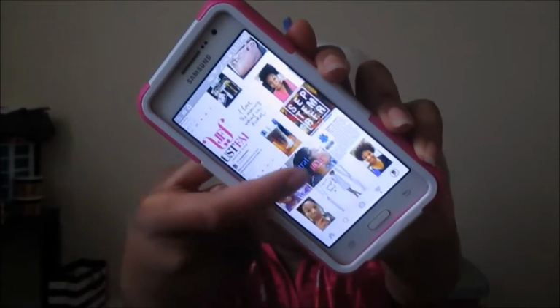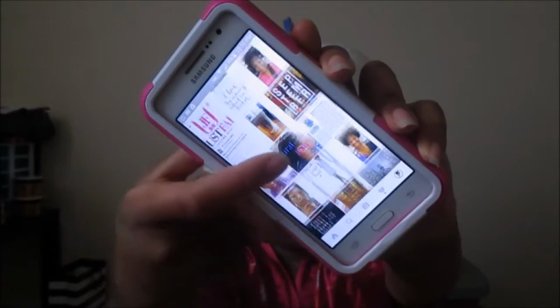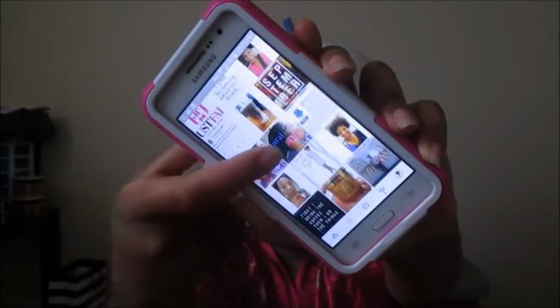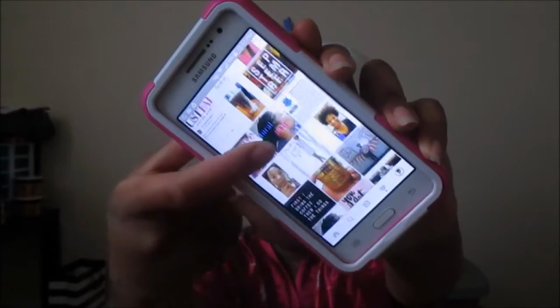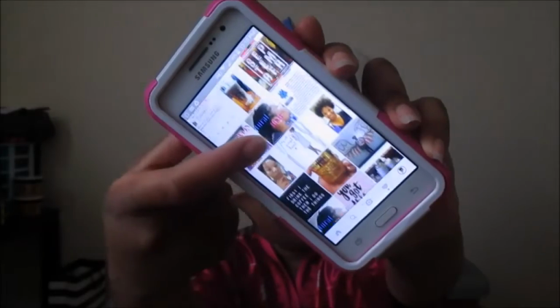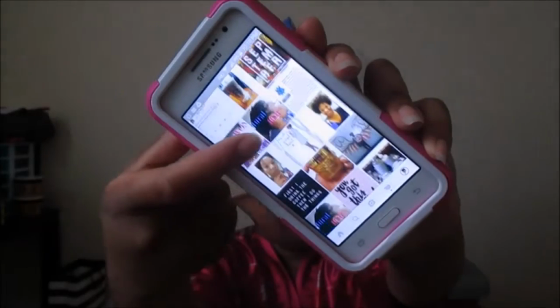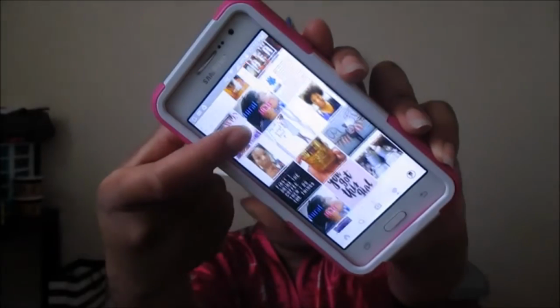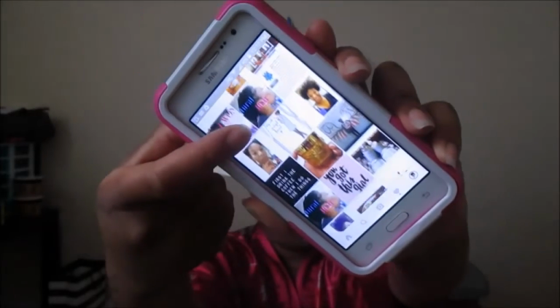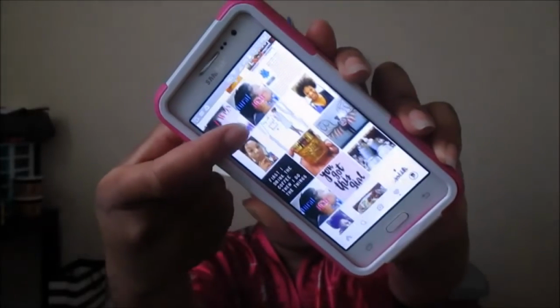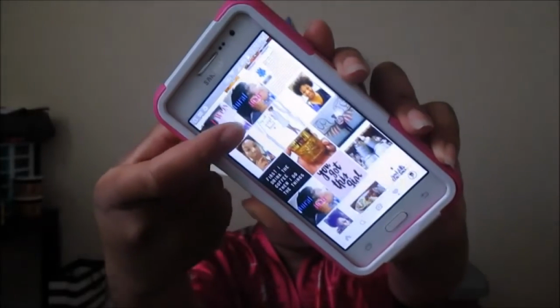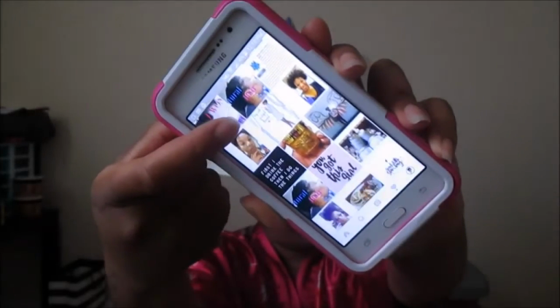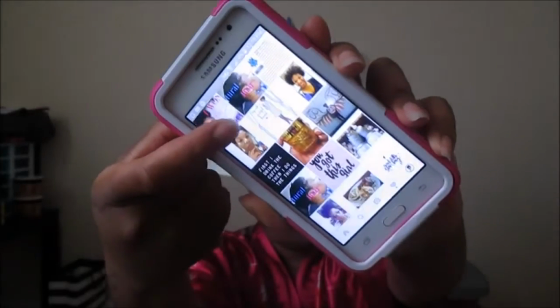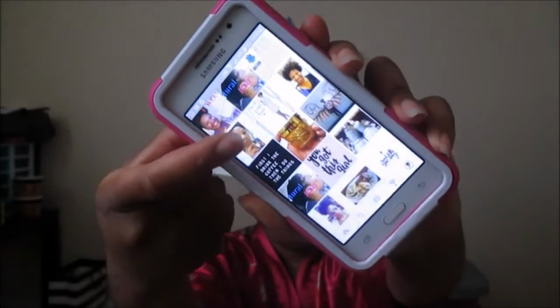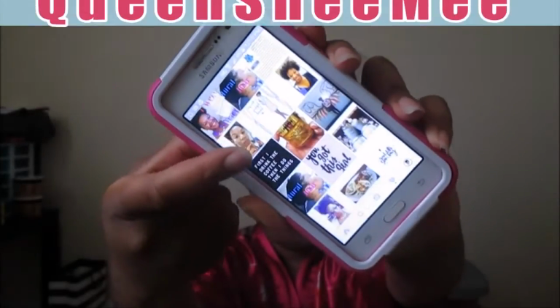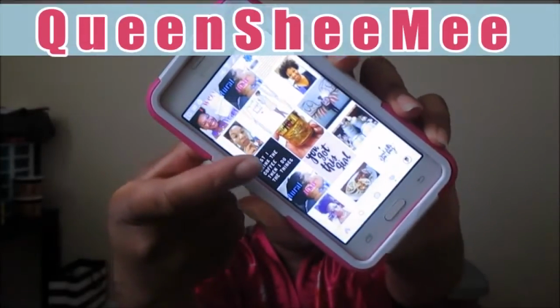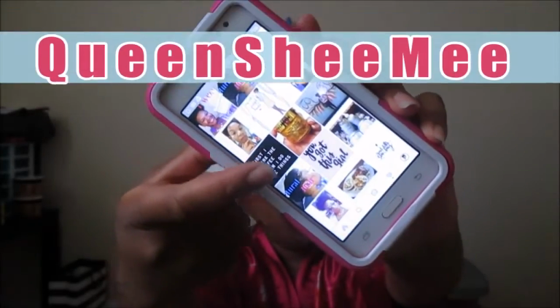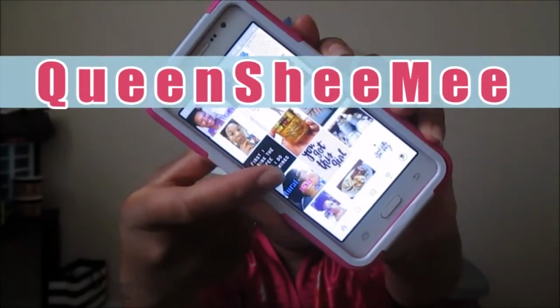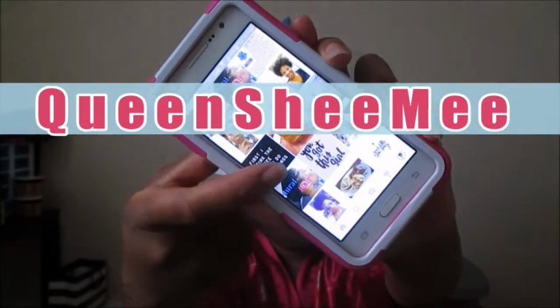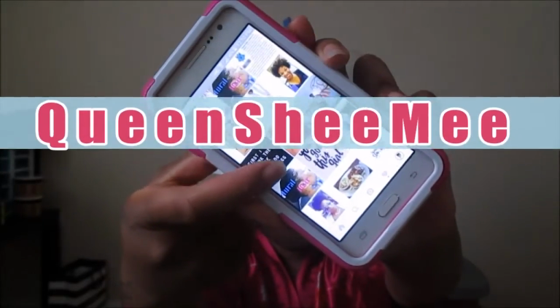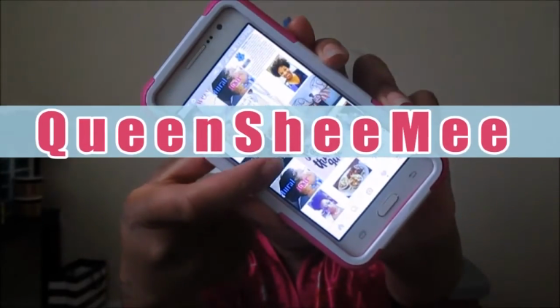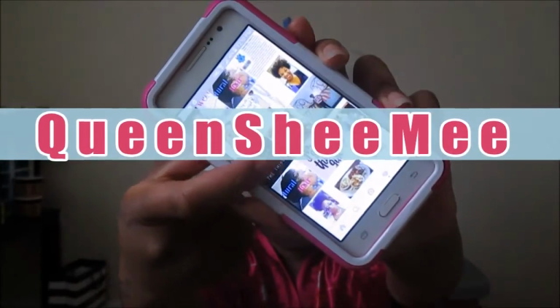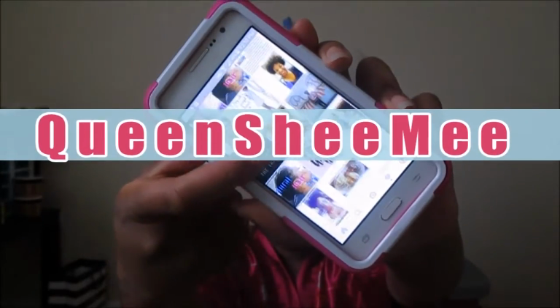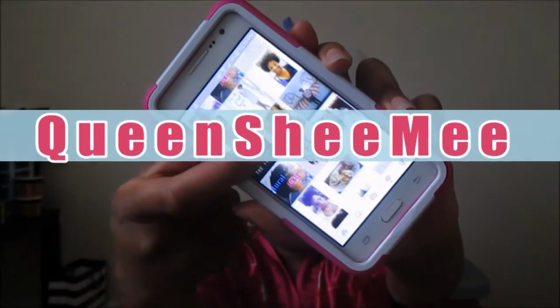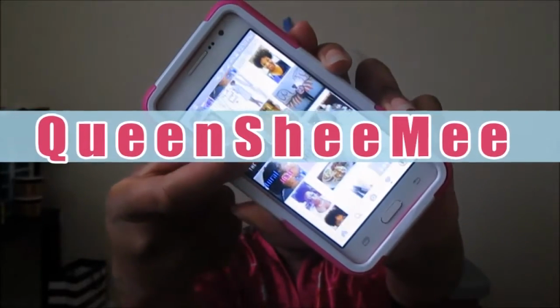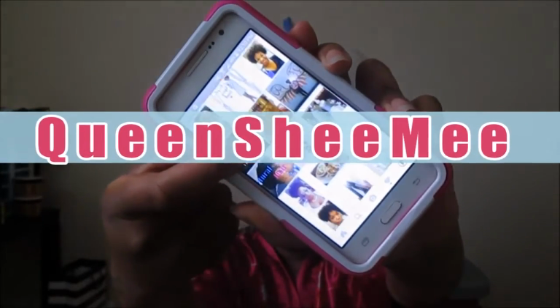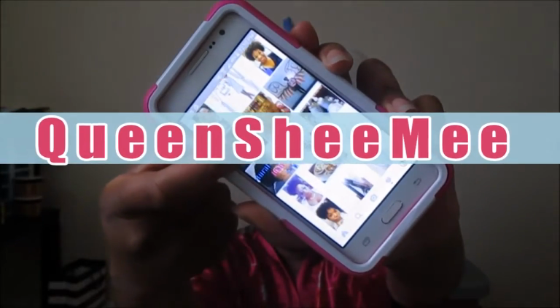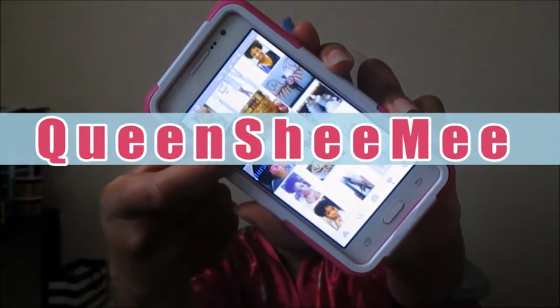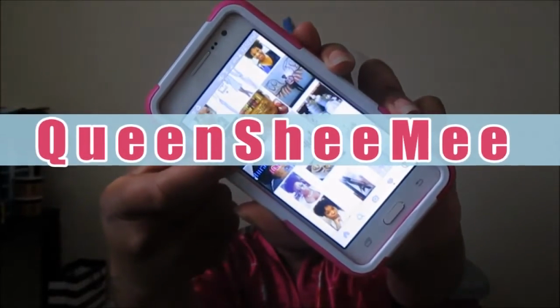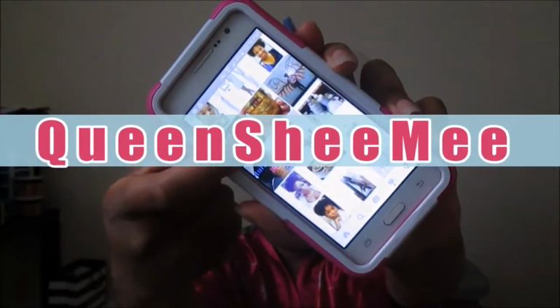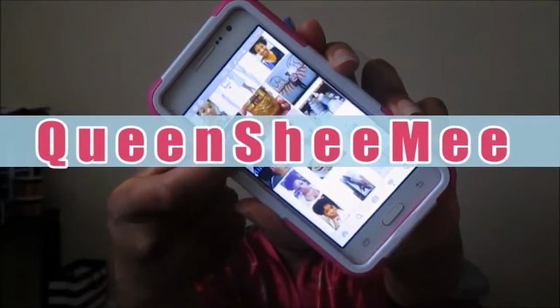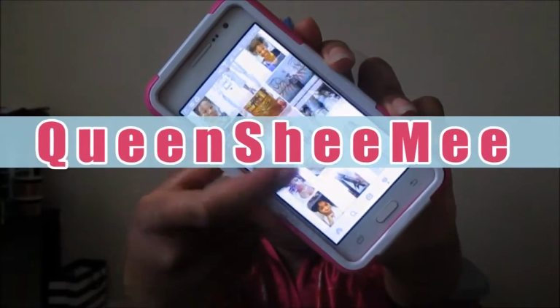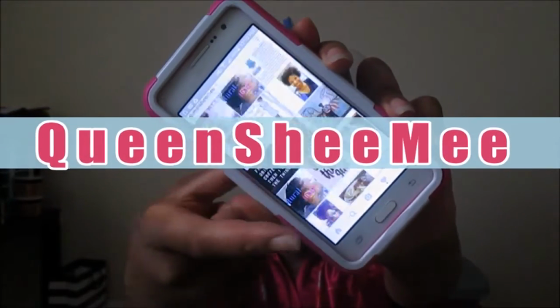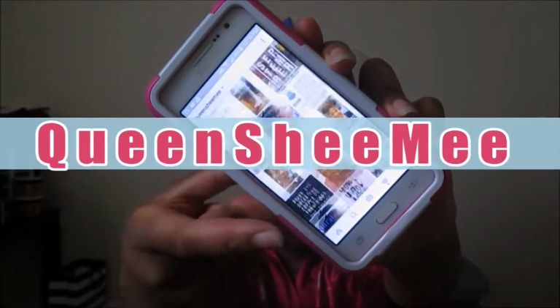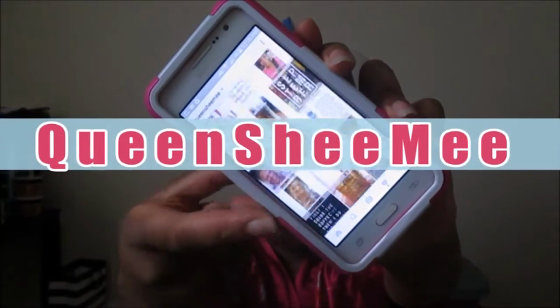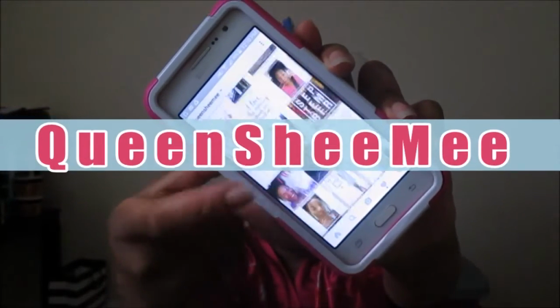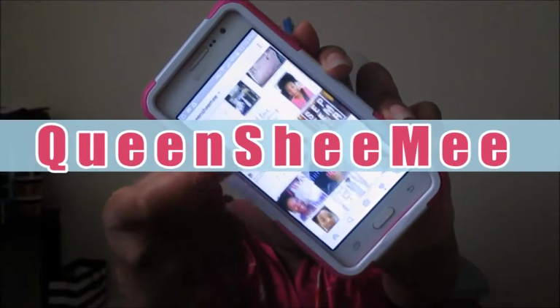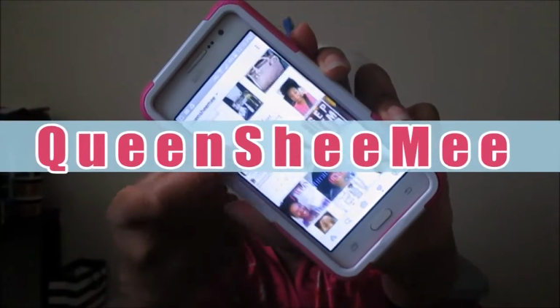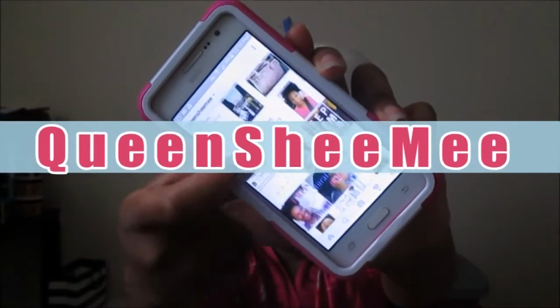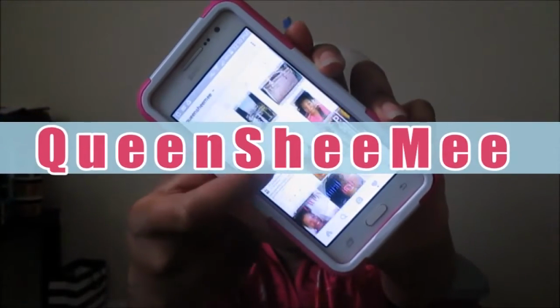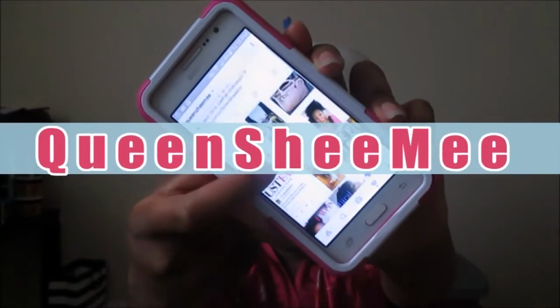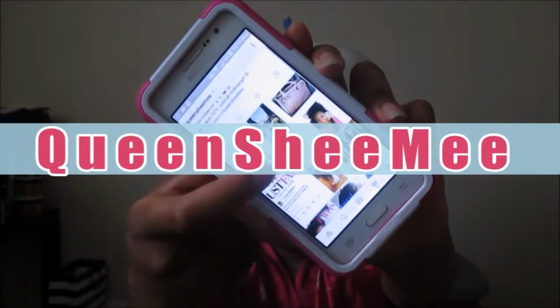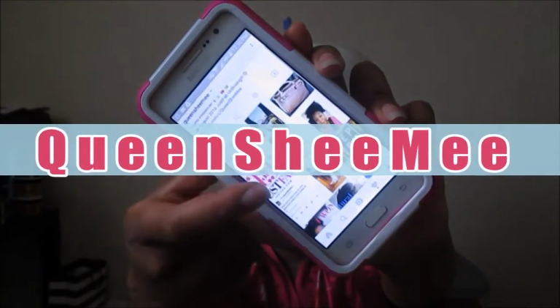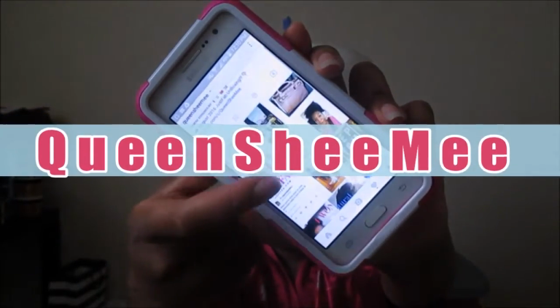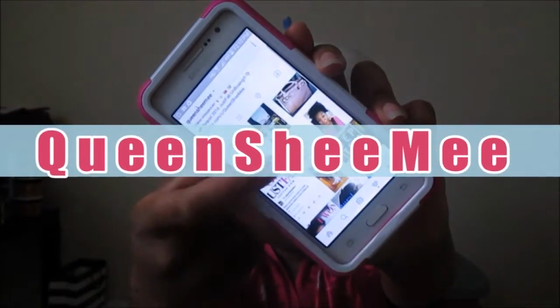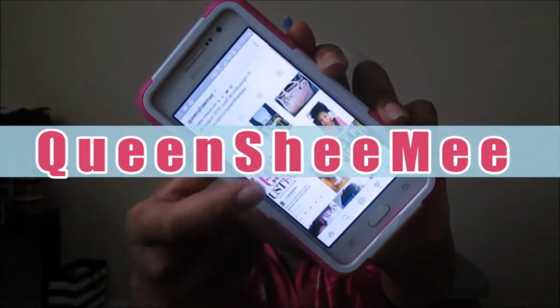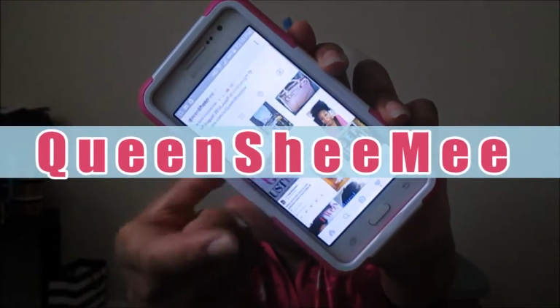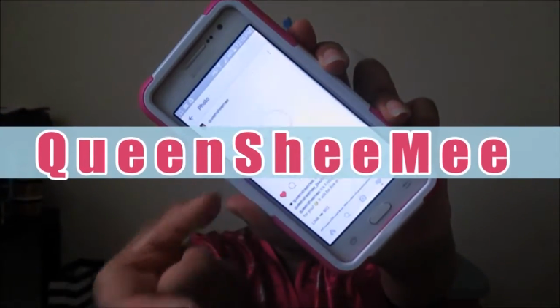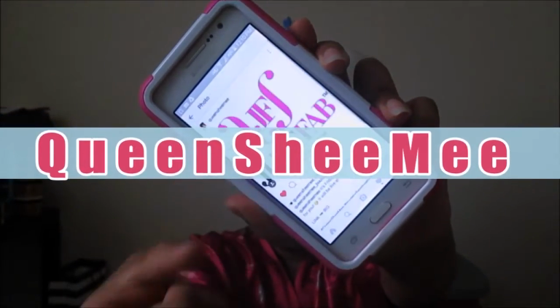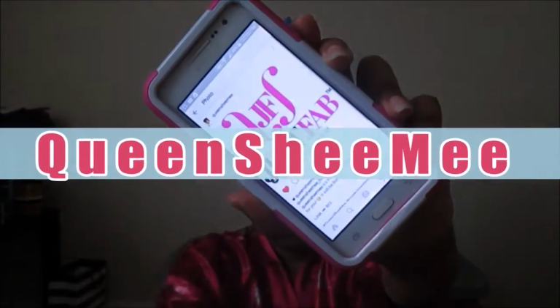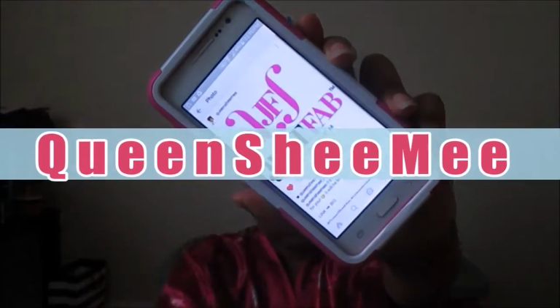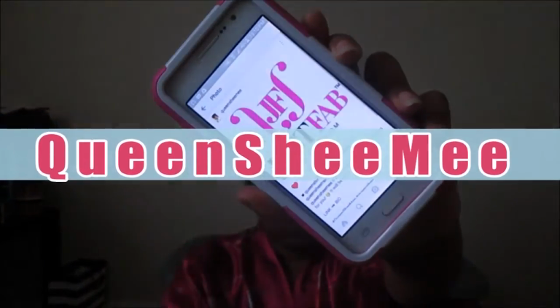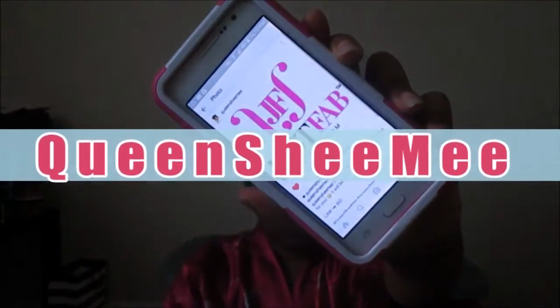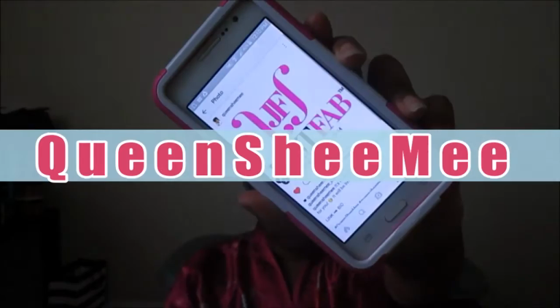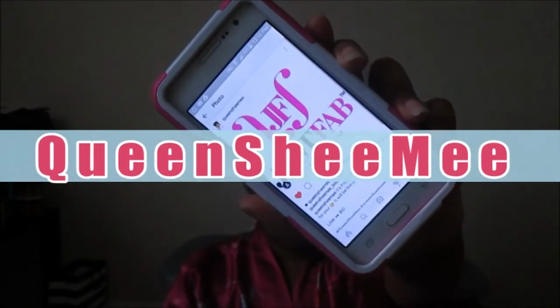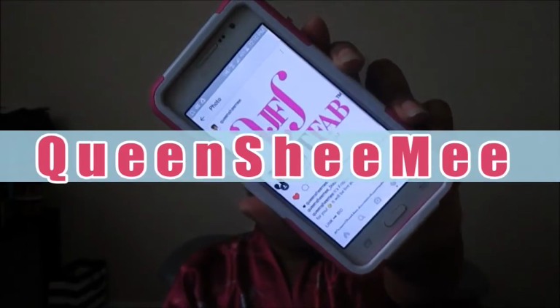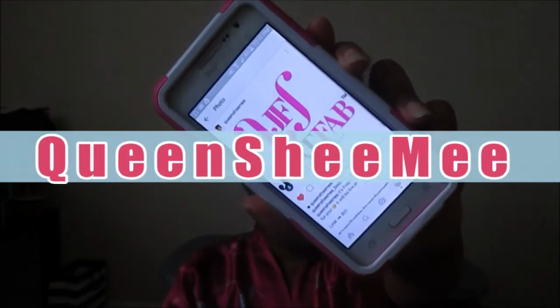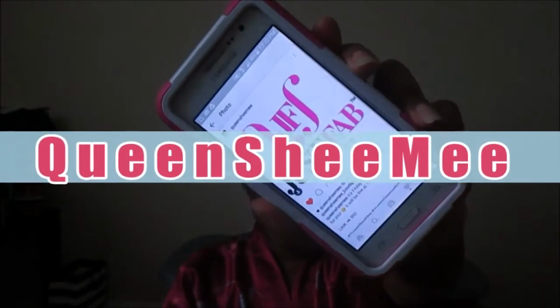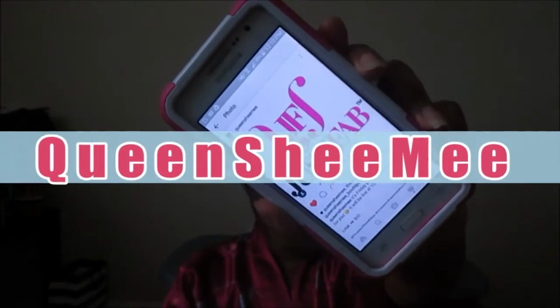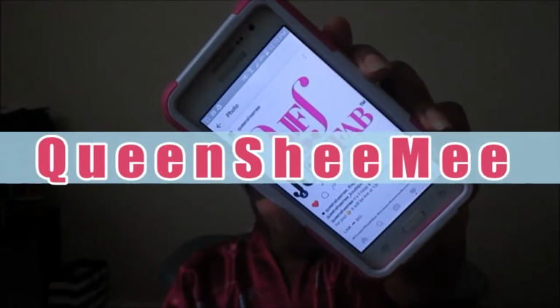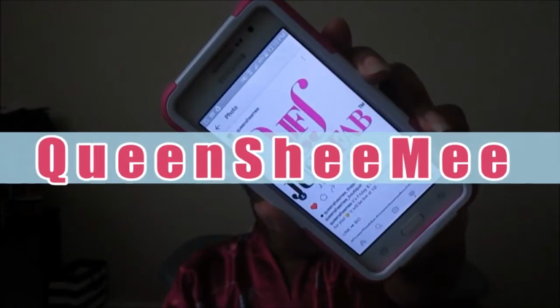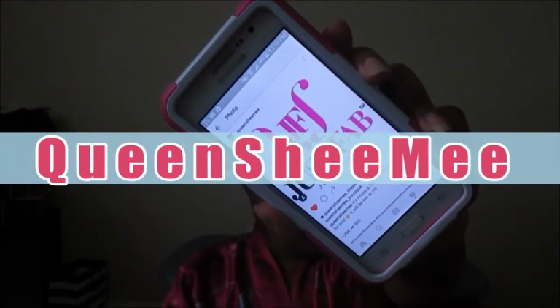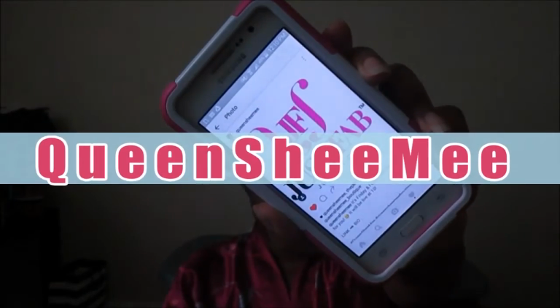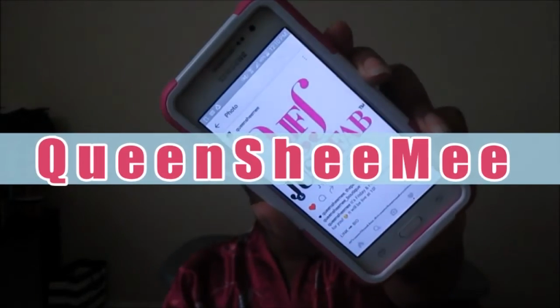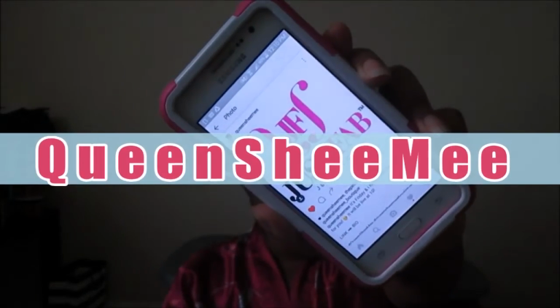If you don't follow me on social media, I suggest you do — on Instagram at Queen She Me. You guys know I love Instagram.